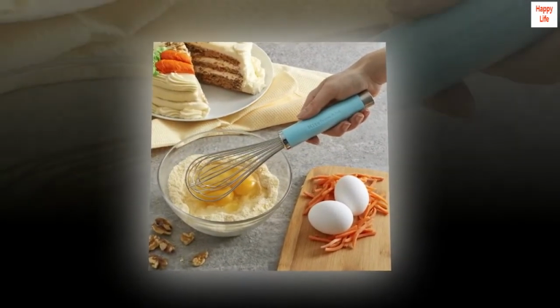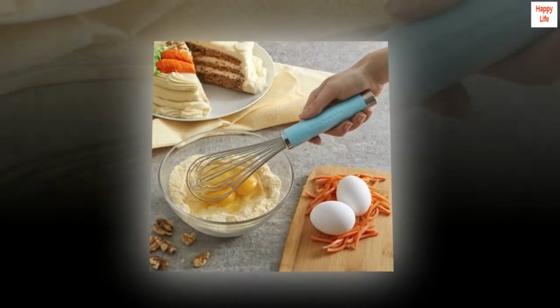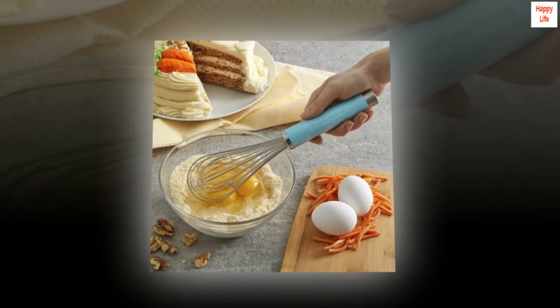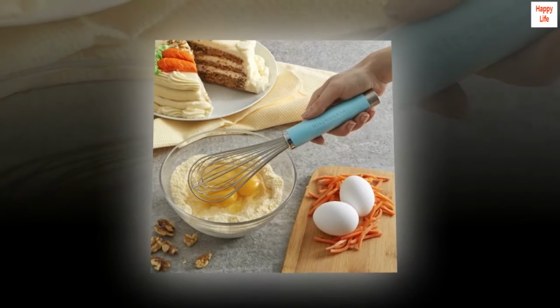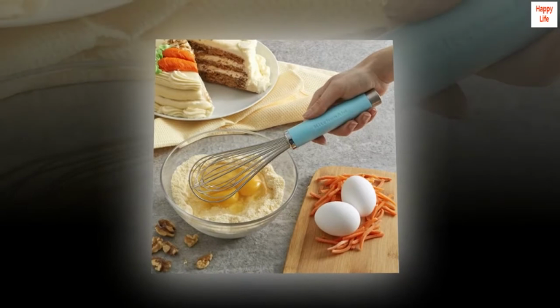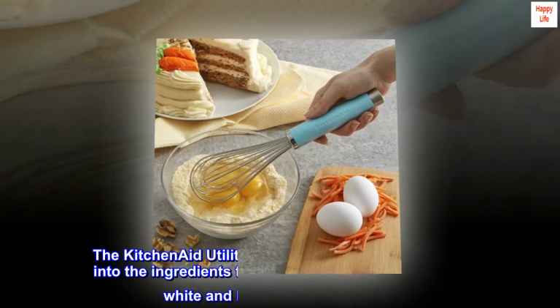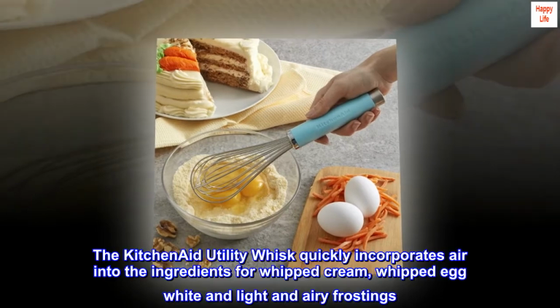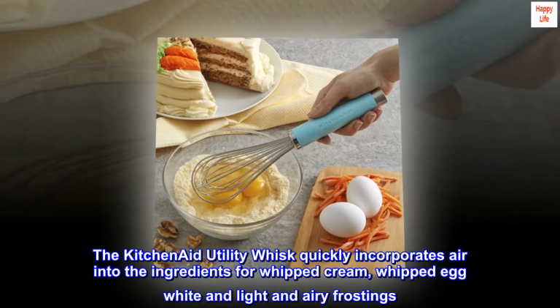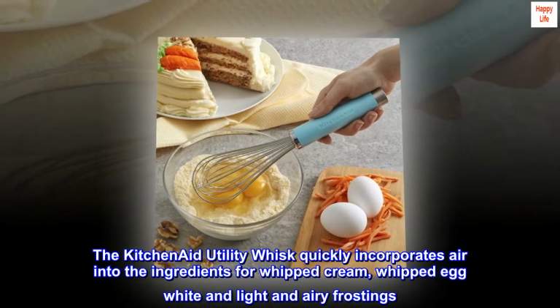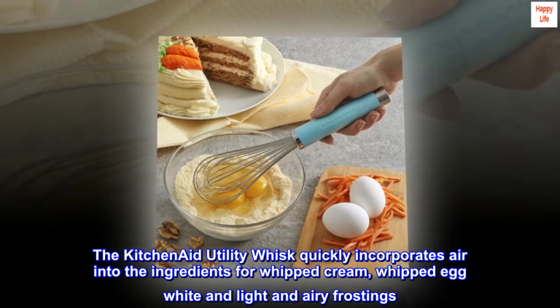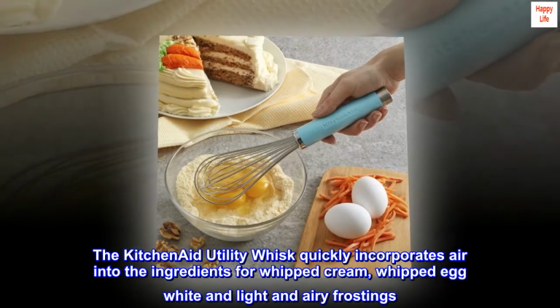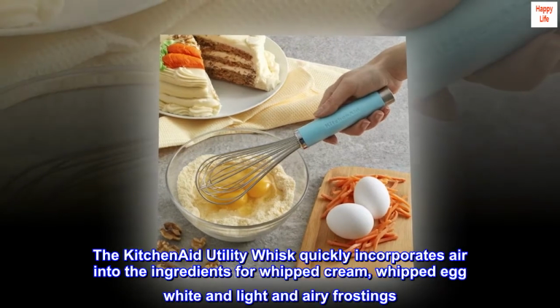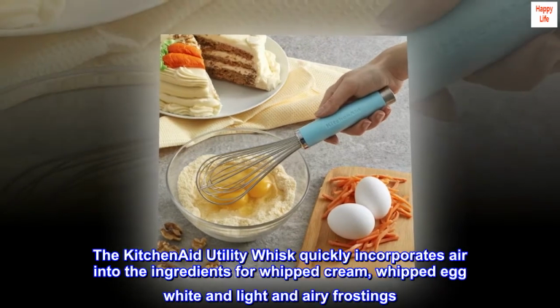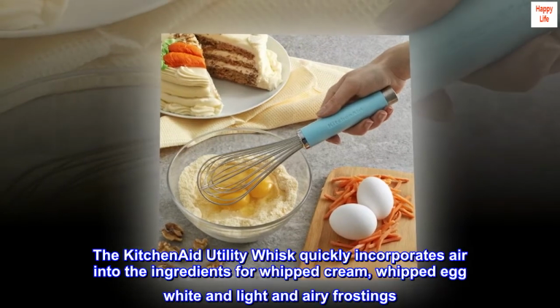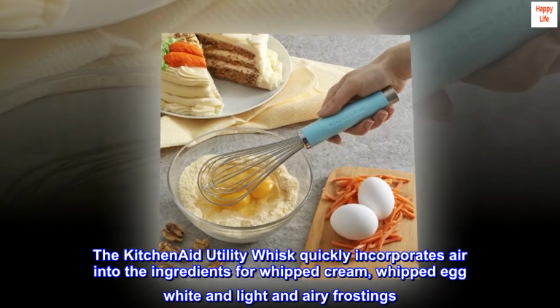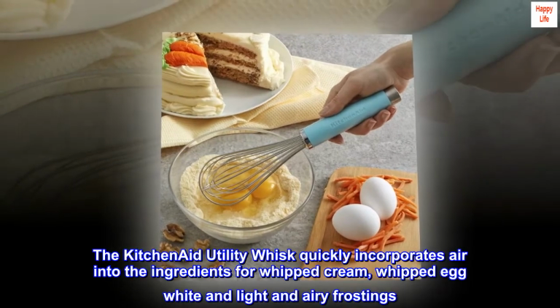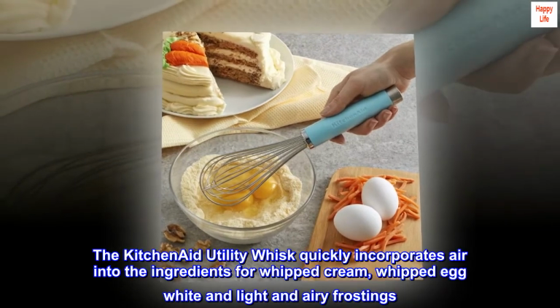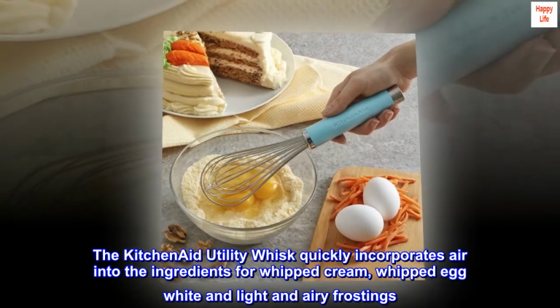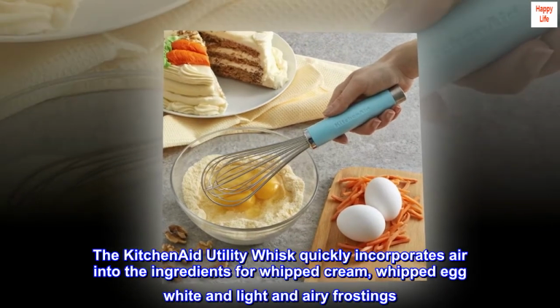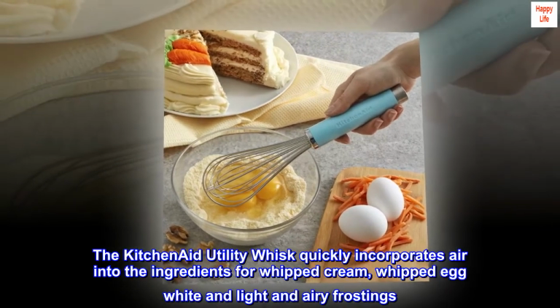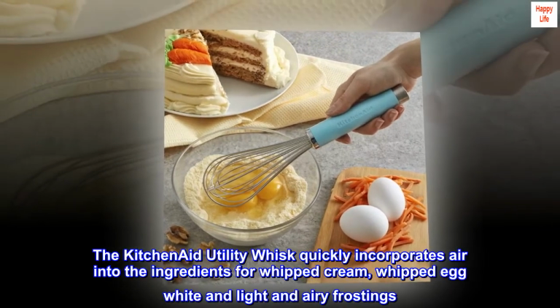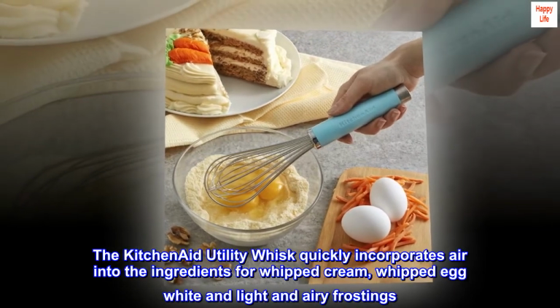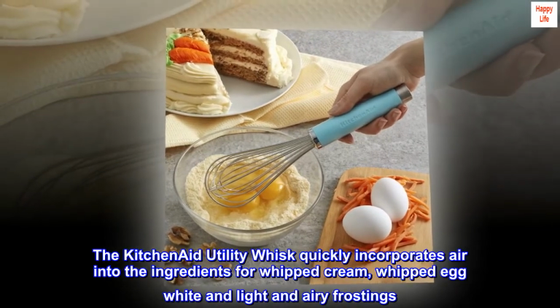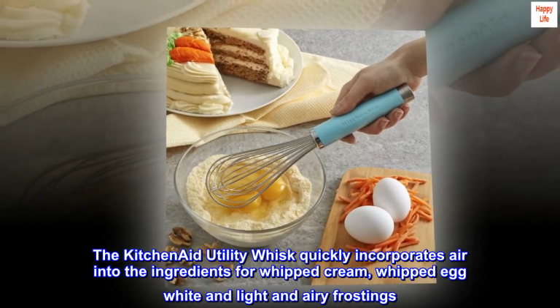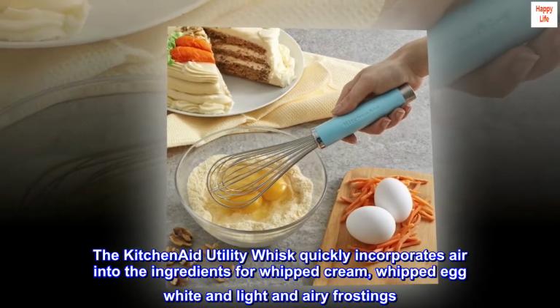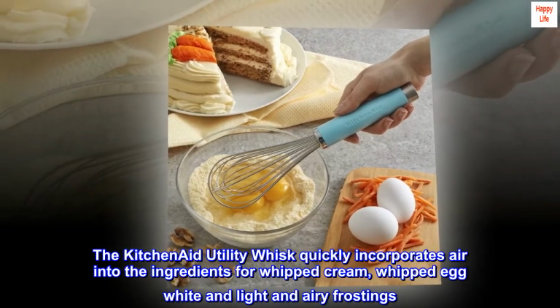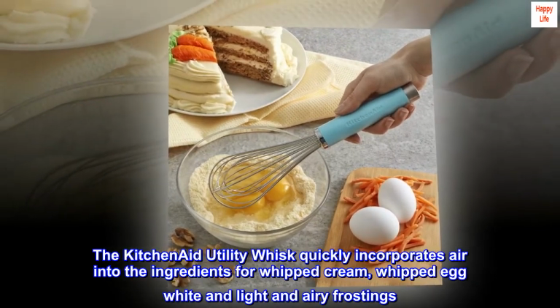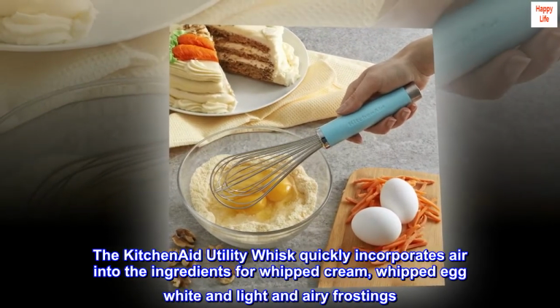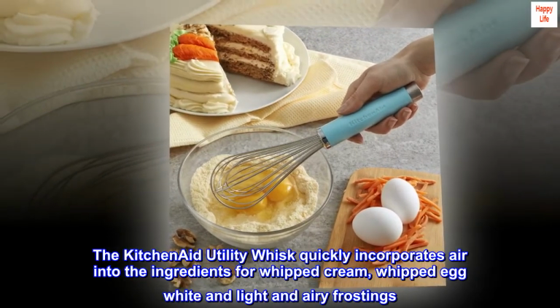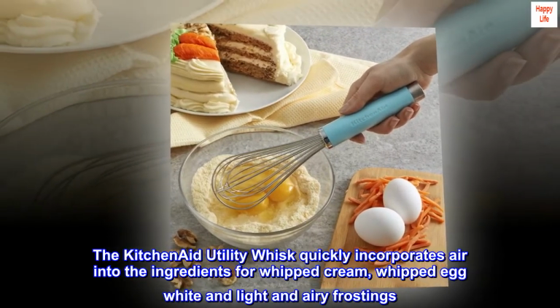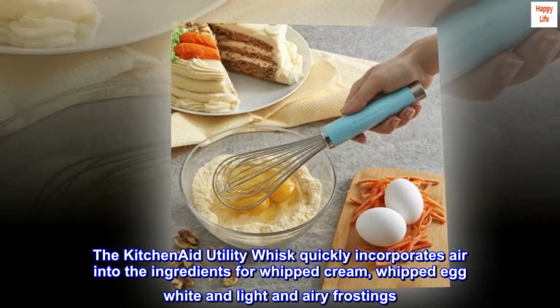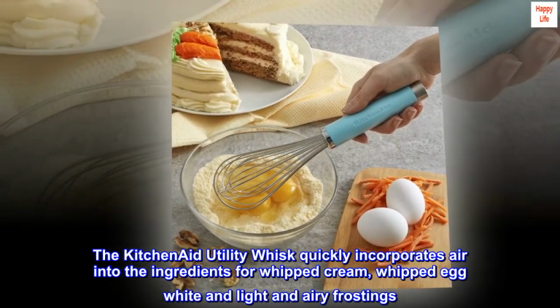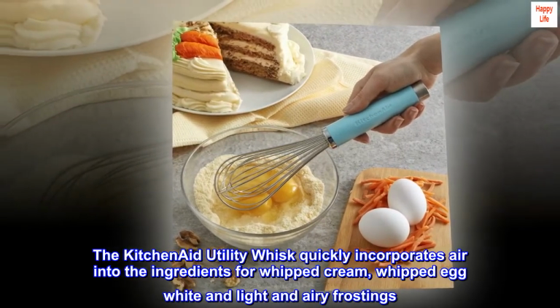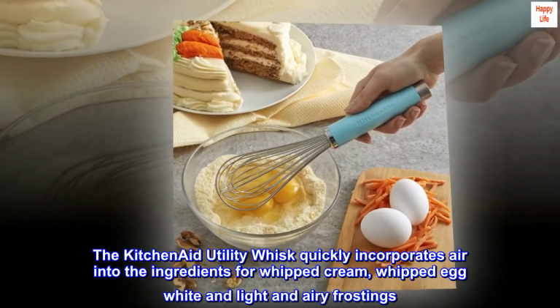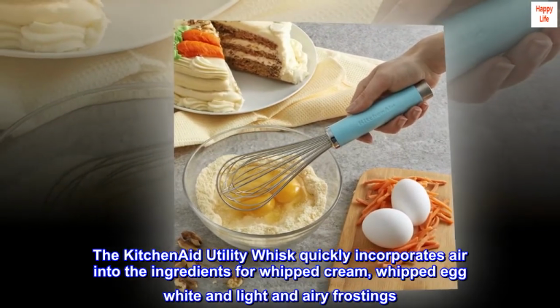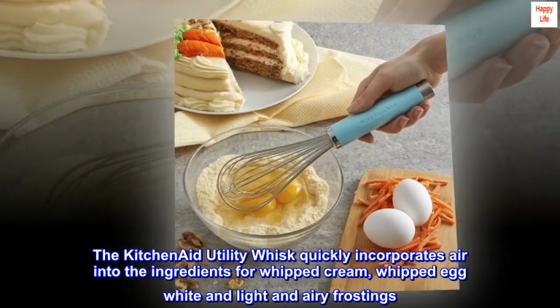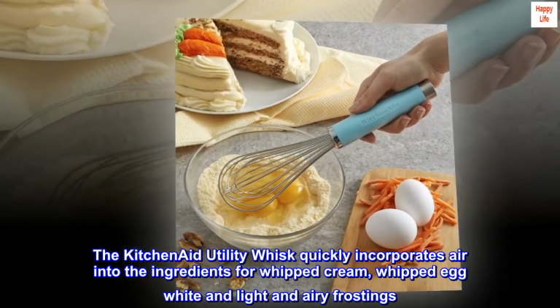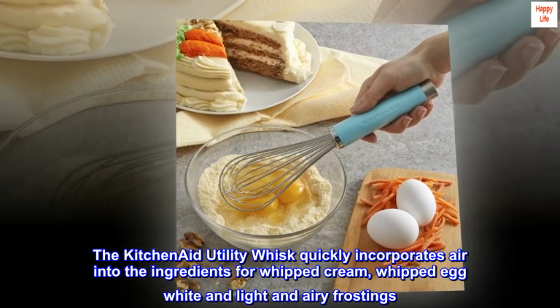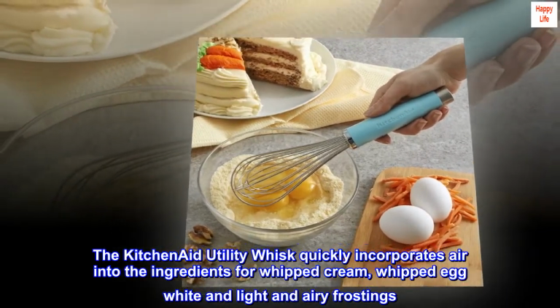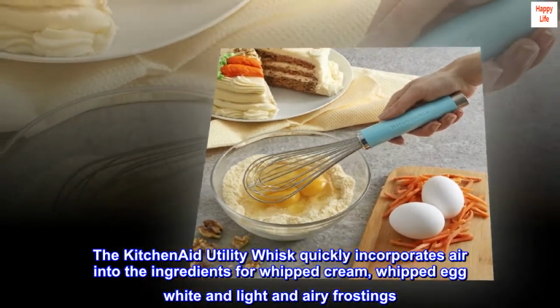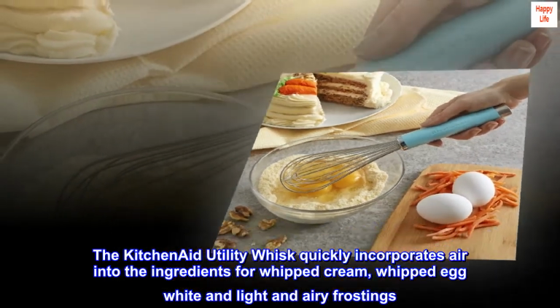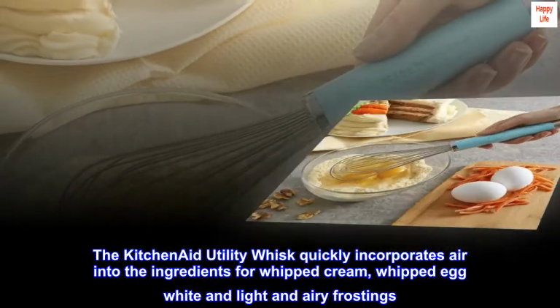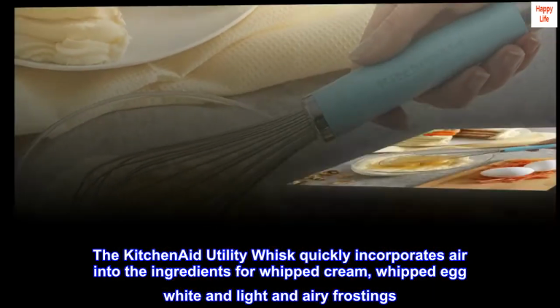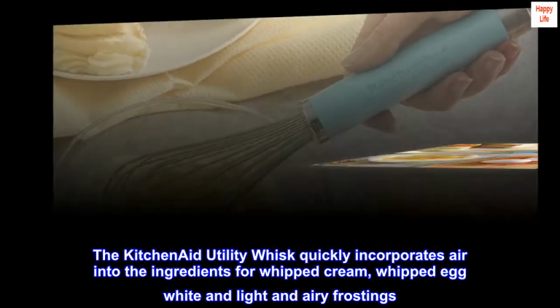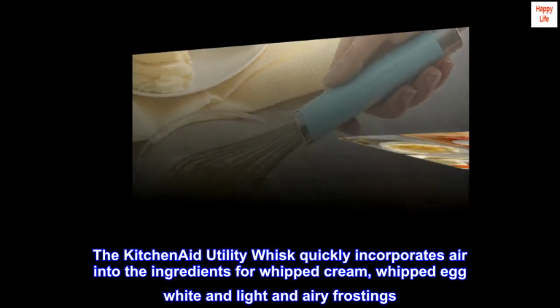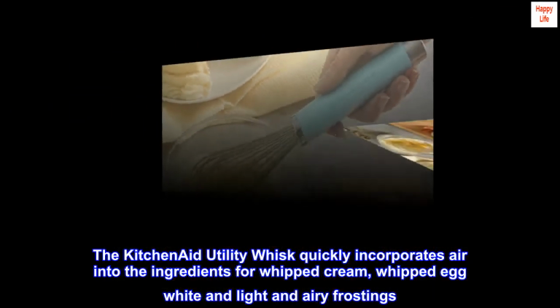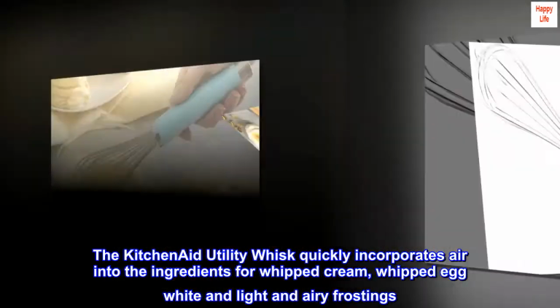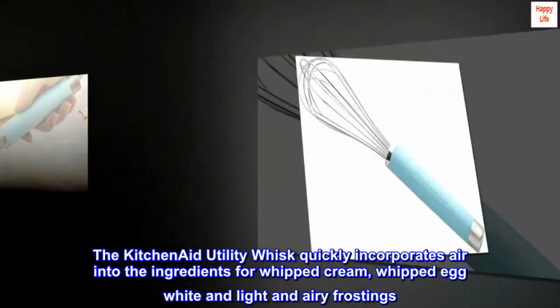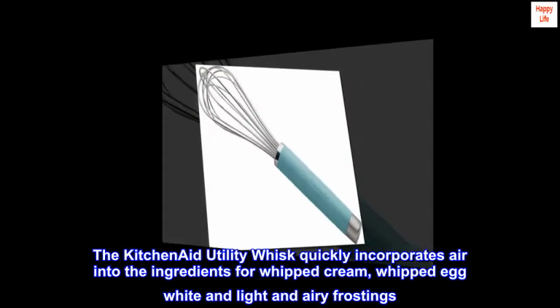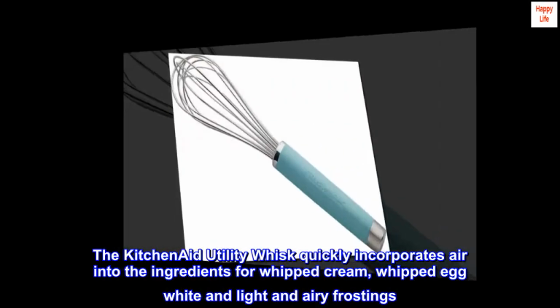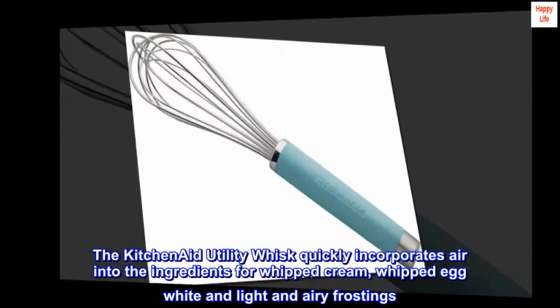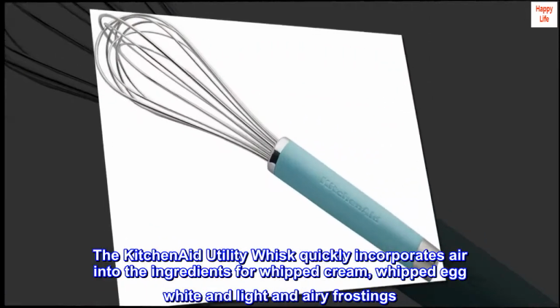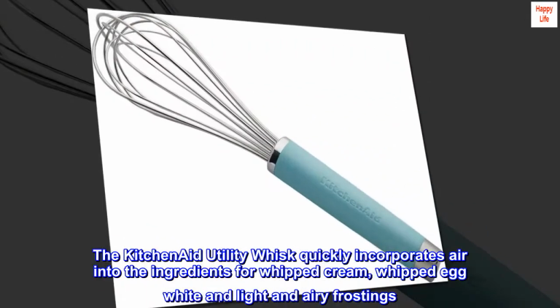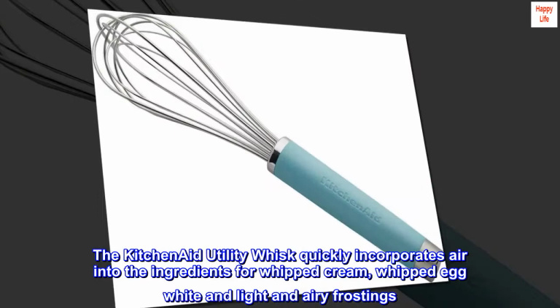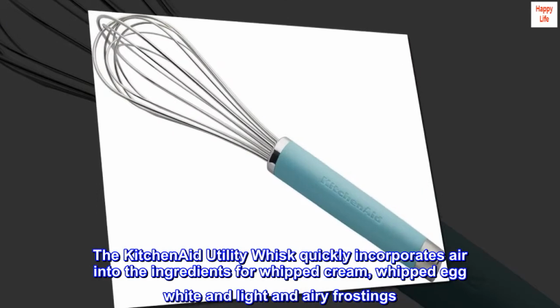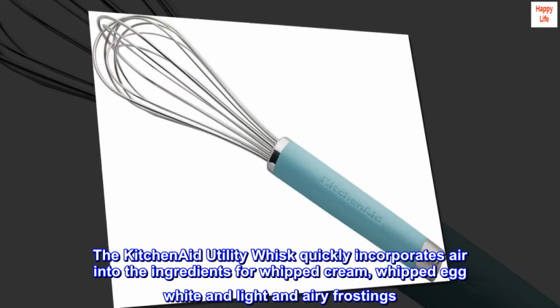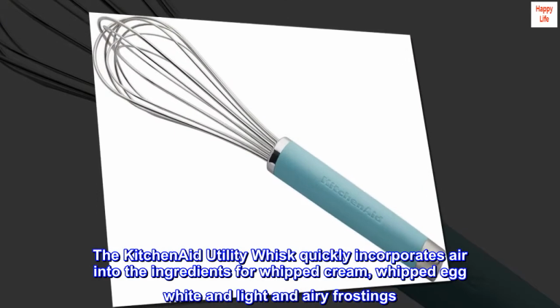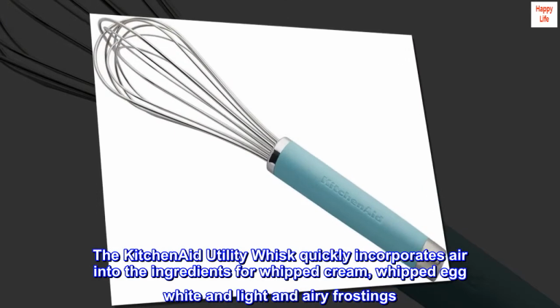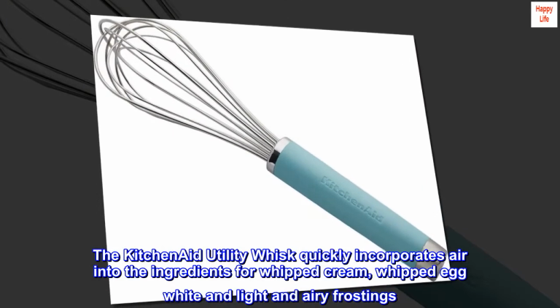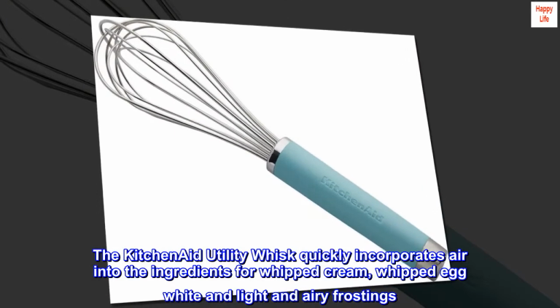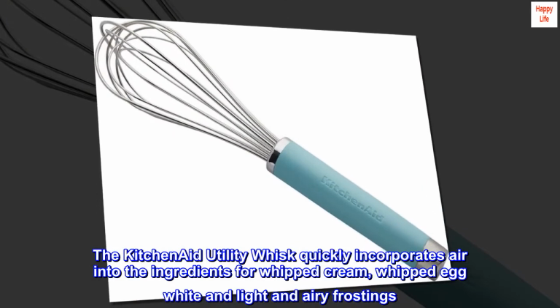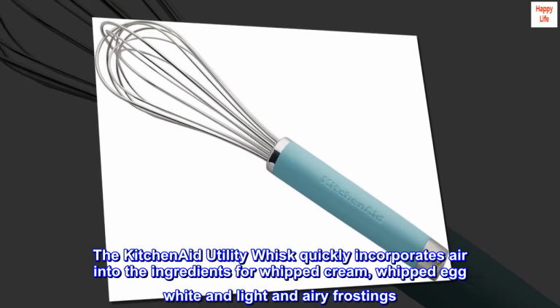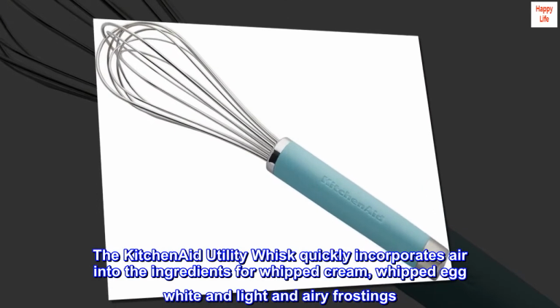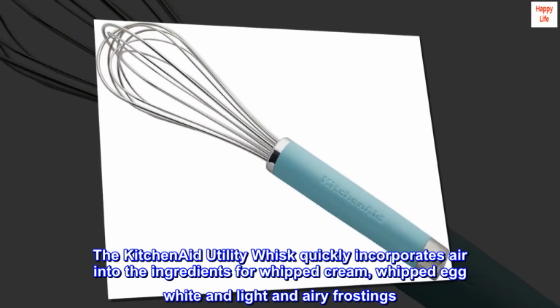The KitchenAid Utility Whisk quickly incorporates air into the ingredients for whipped cream, whipped egg whites, and light and airy frostings.